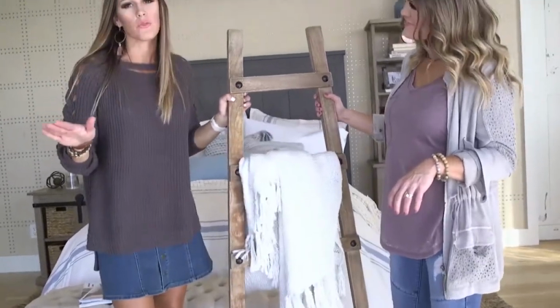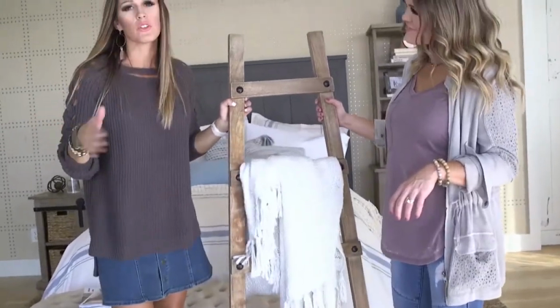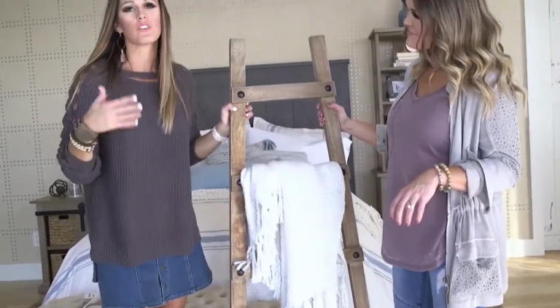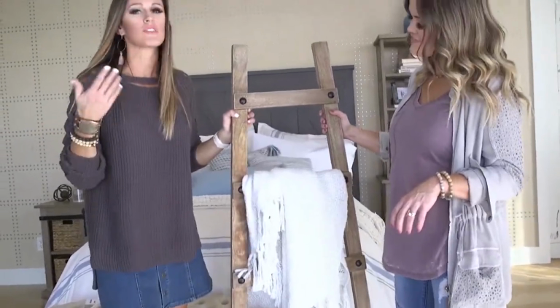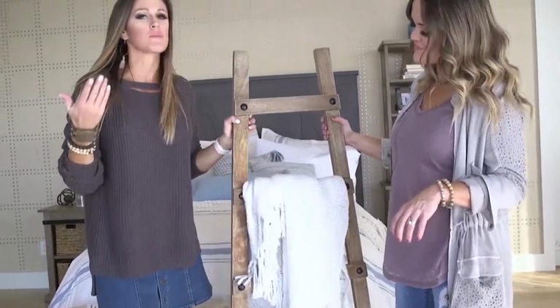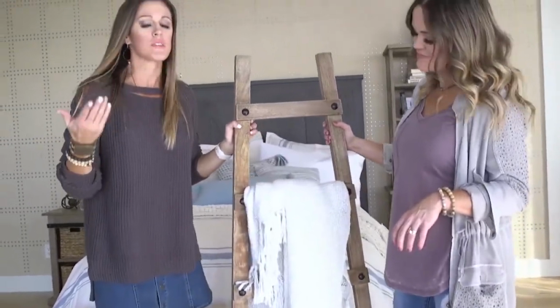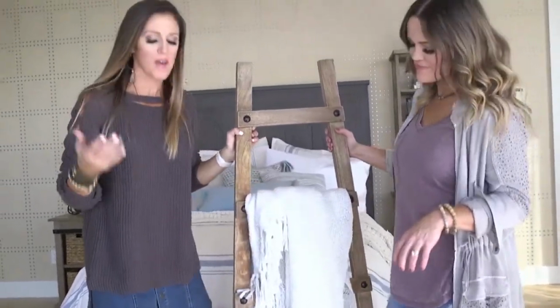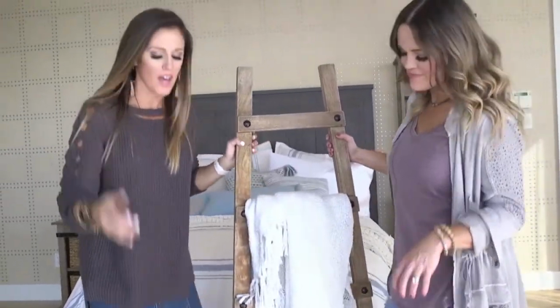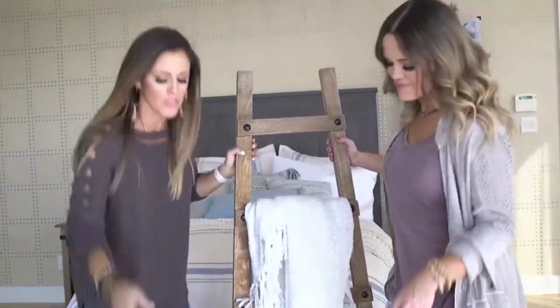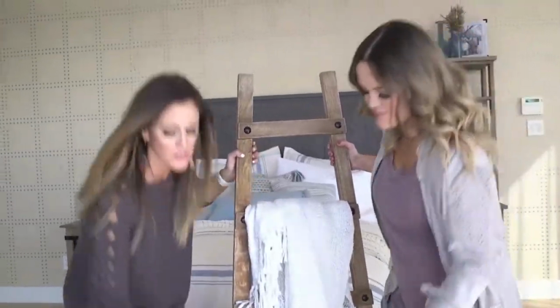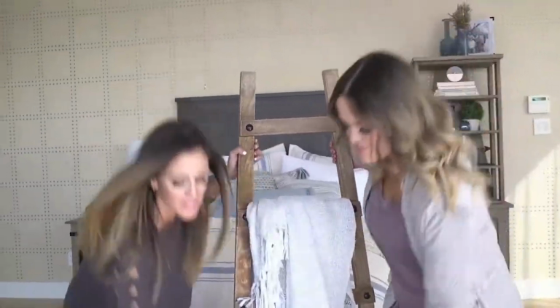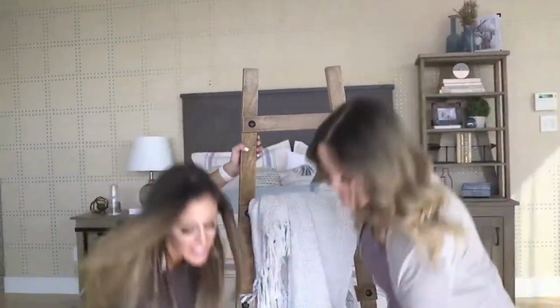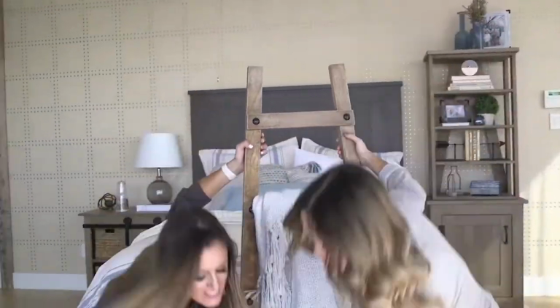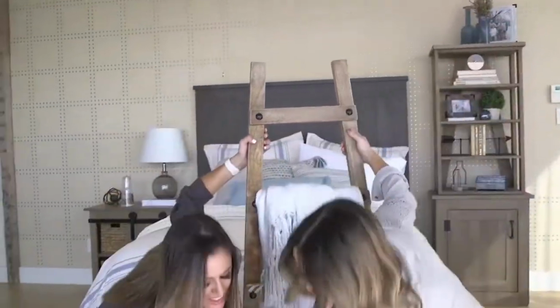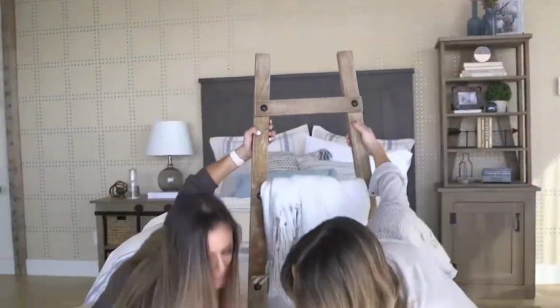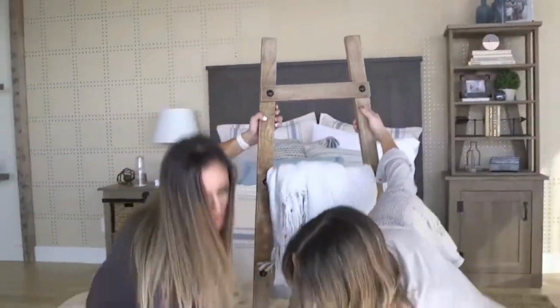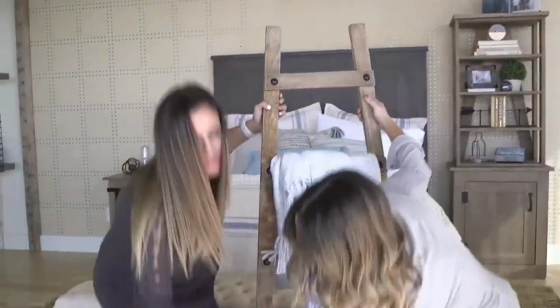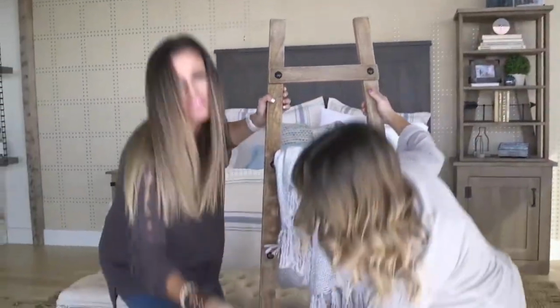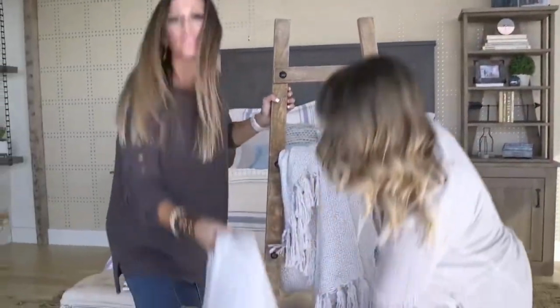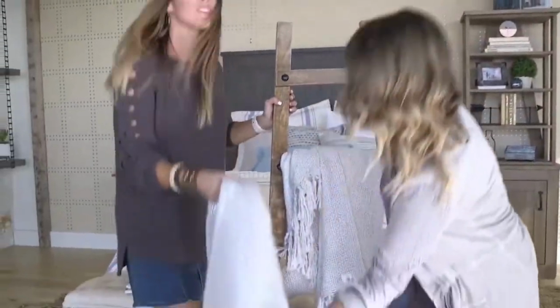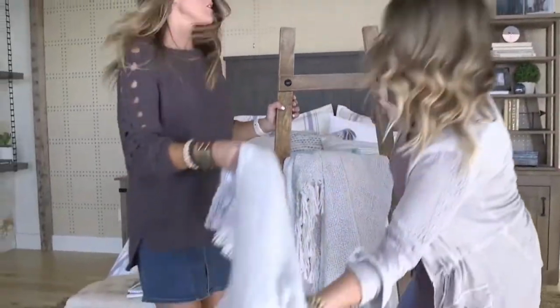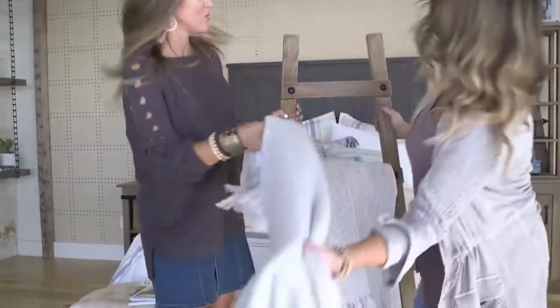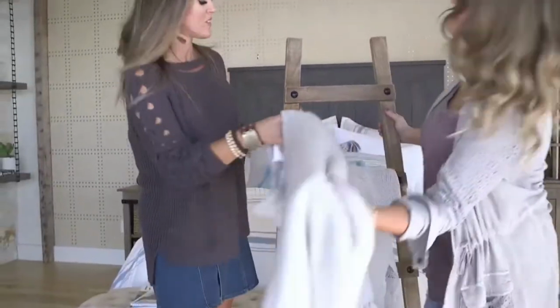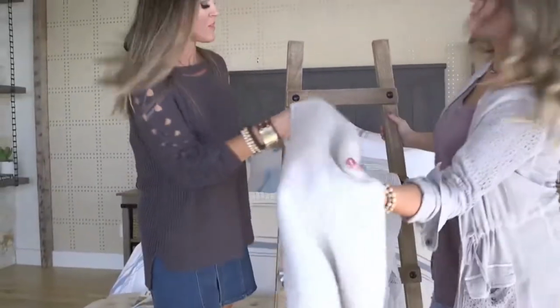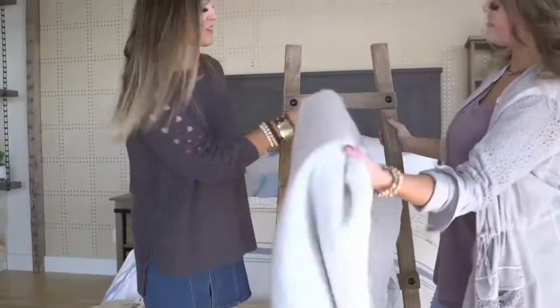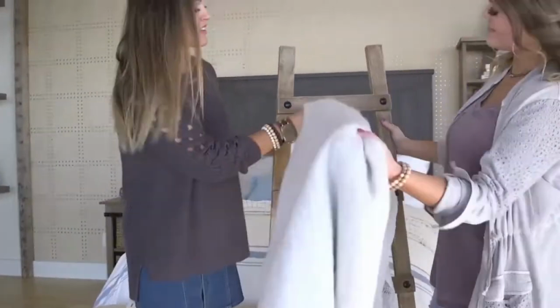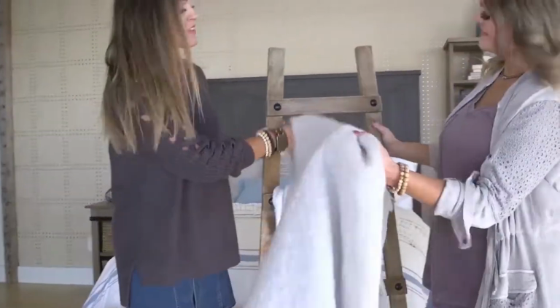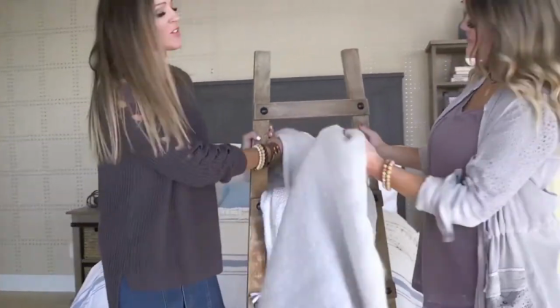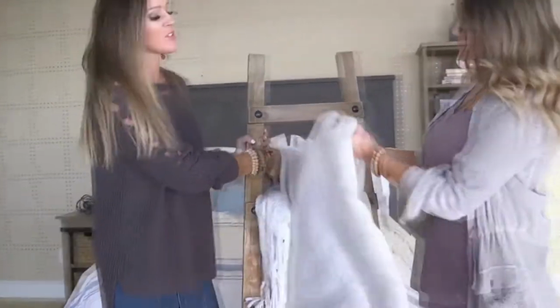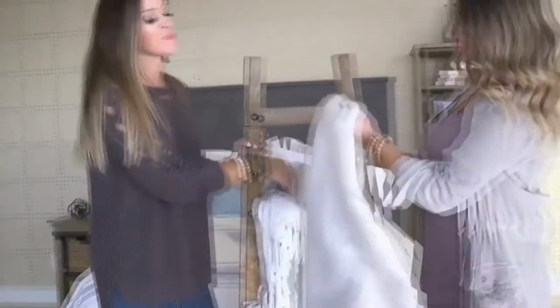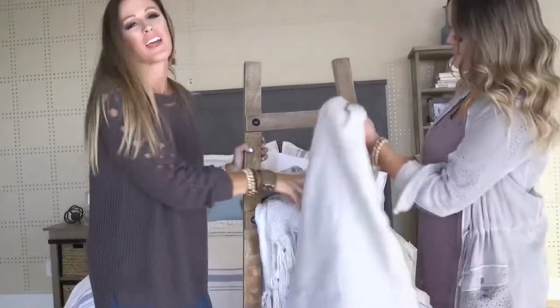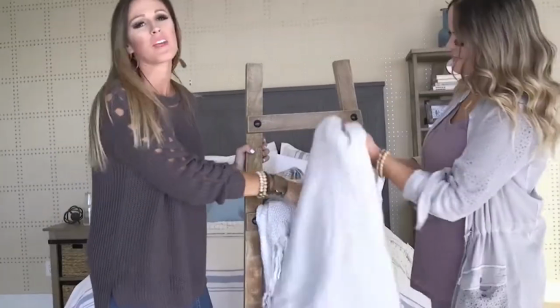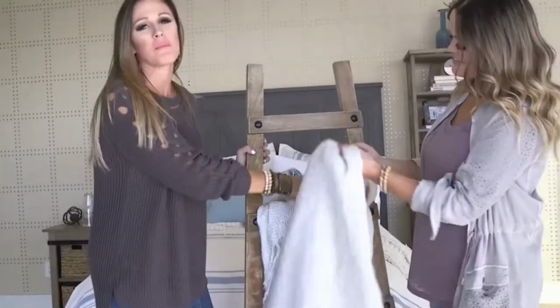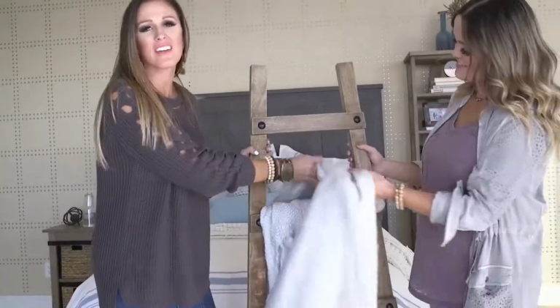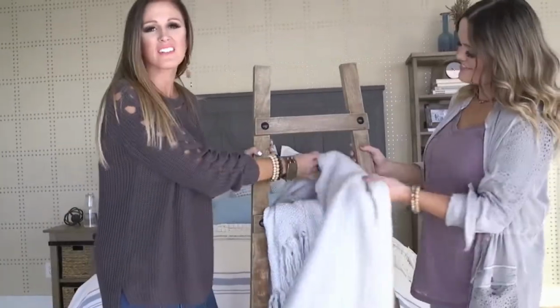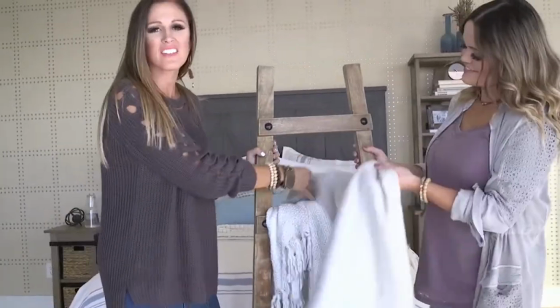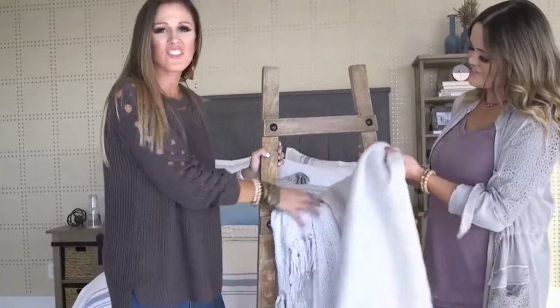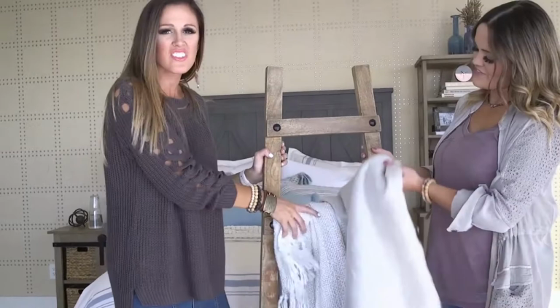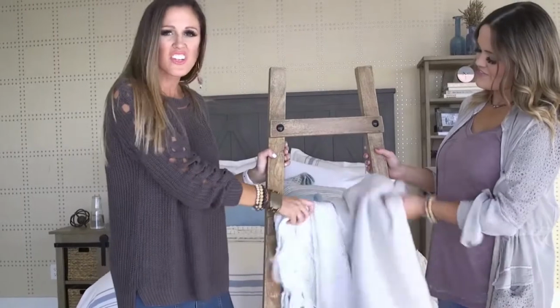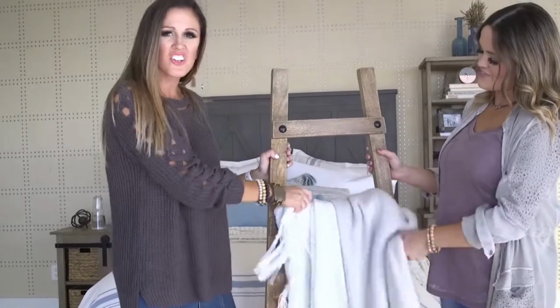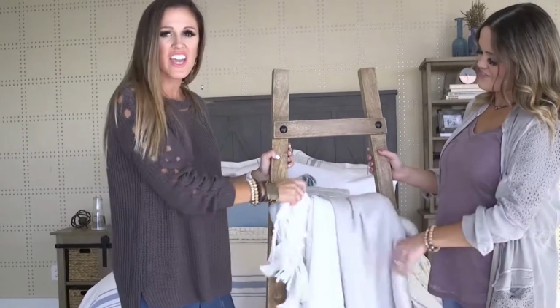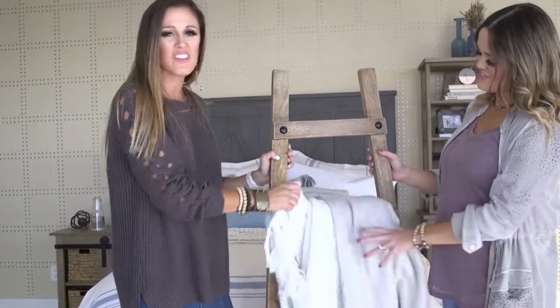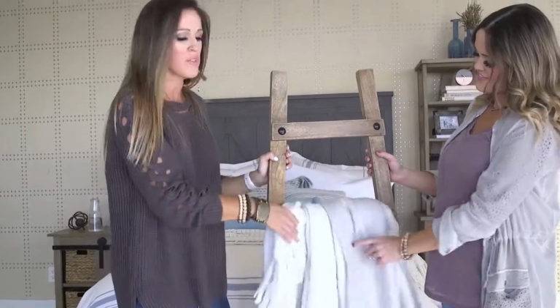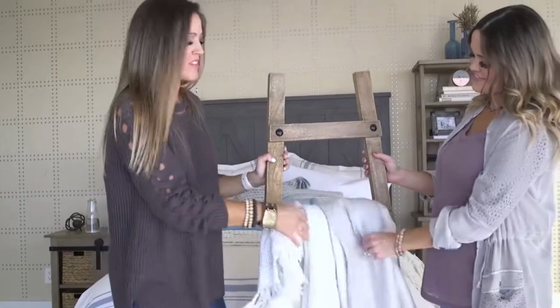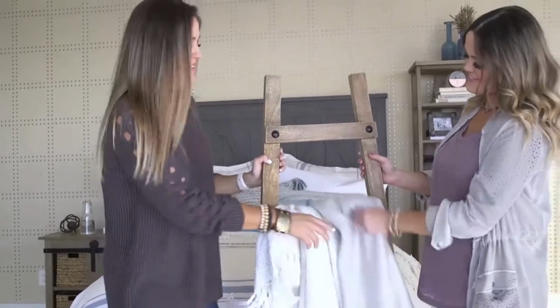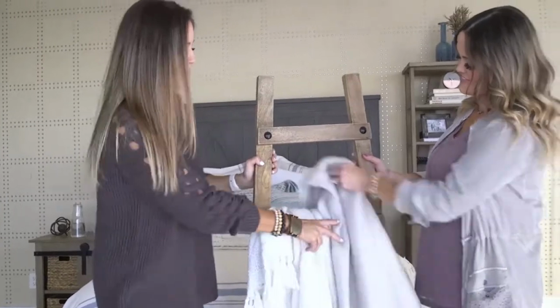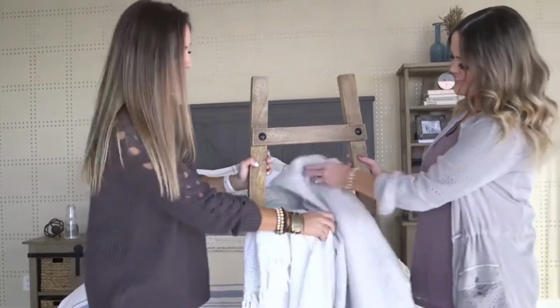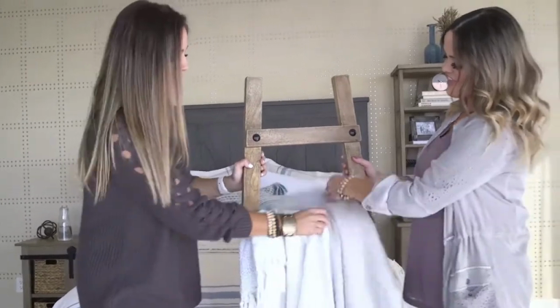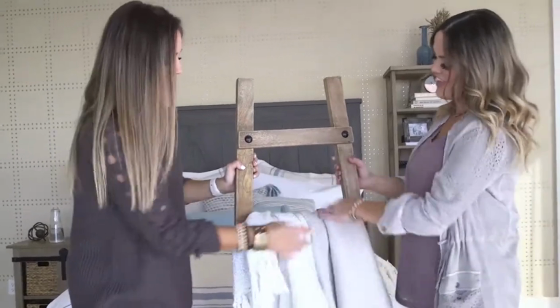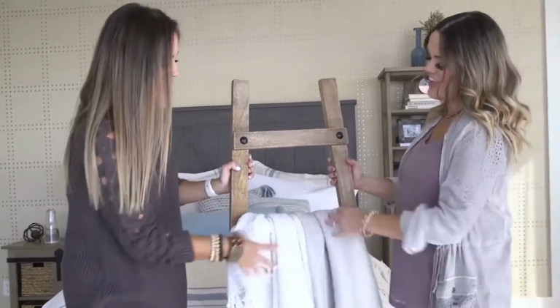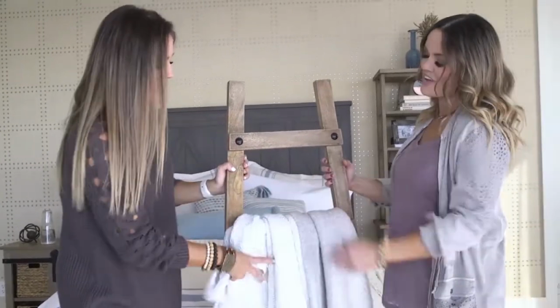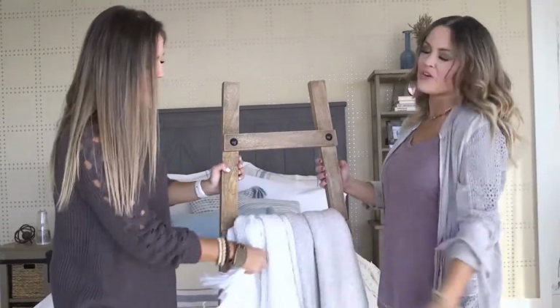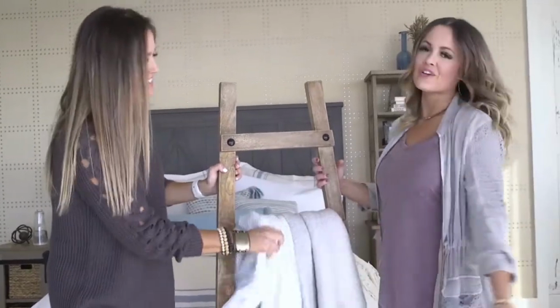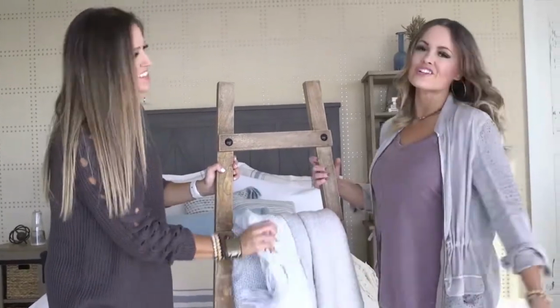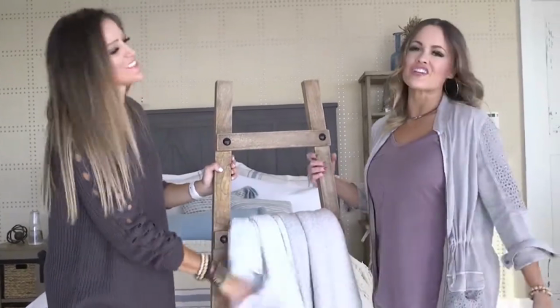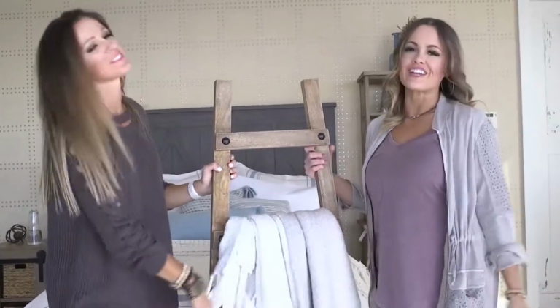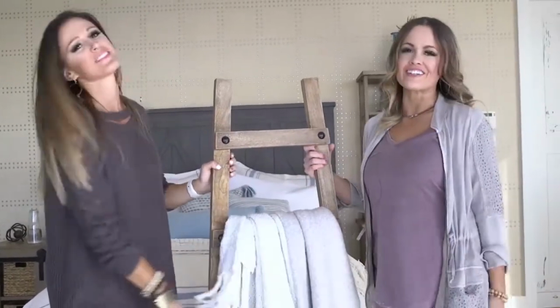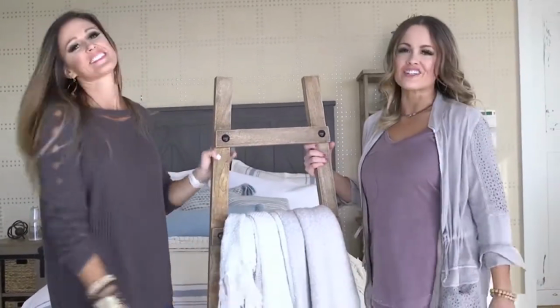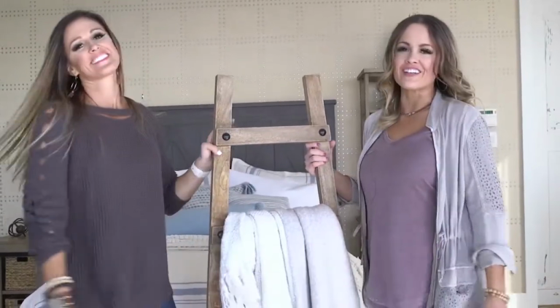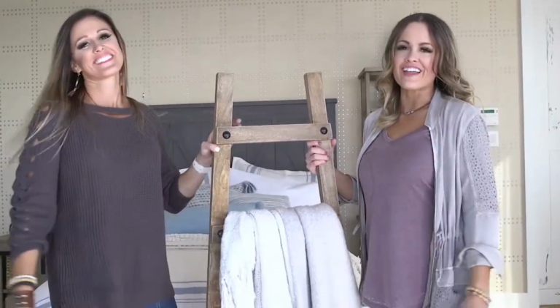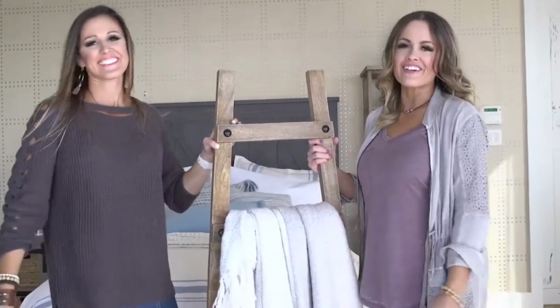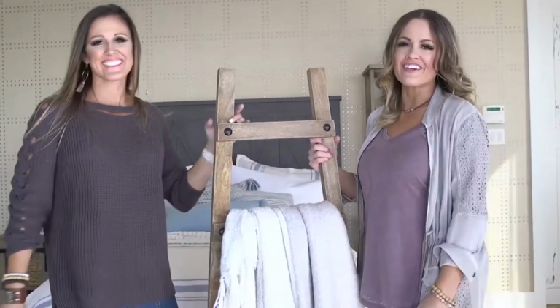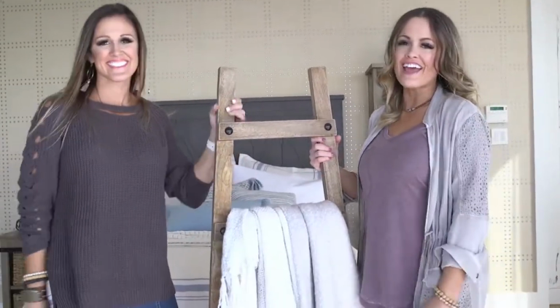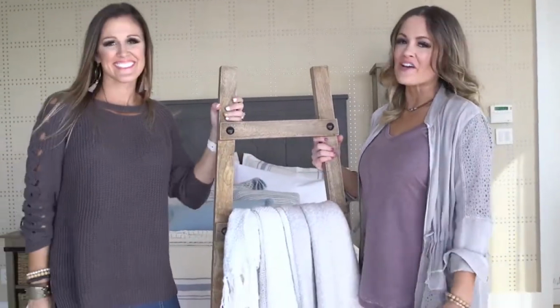You can use them in the bathroom to hang towels. You can use them in the living room to hang magazines. Just get creative with it. And go get a Shady to Chic Ladder at At Home.